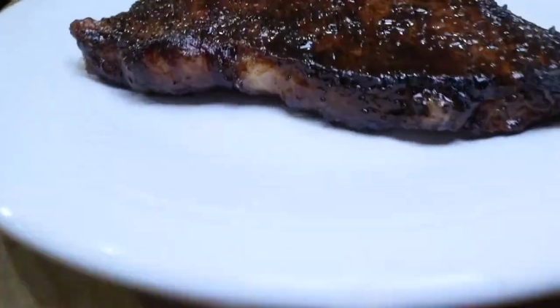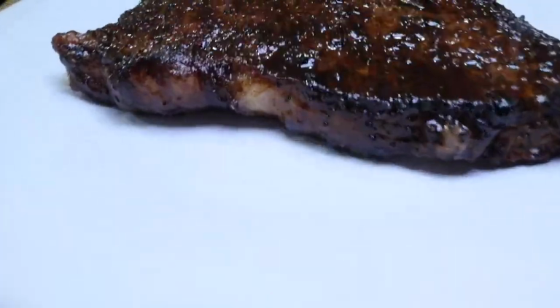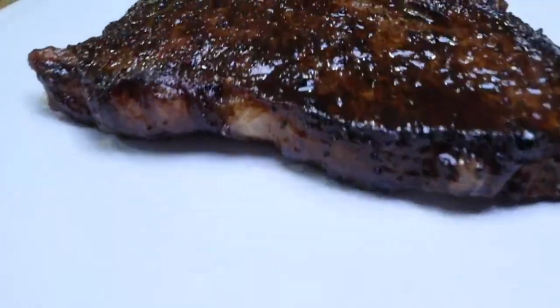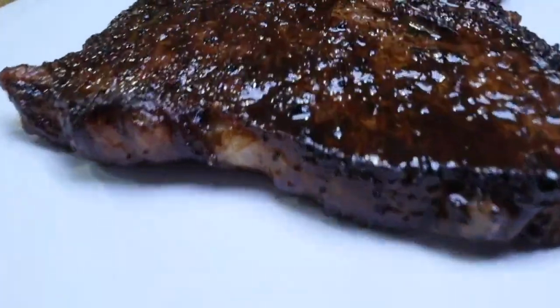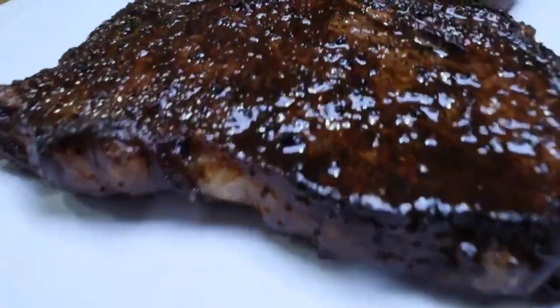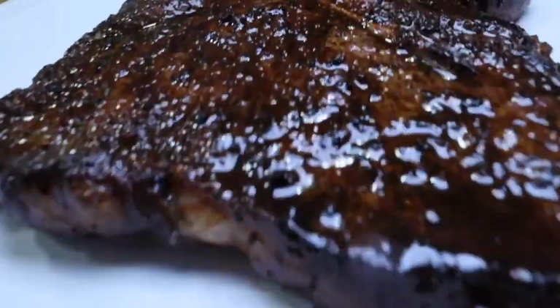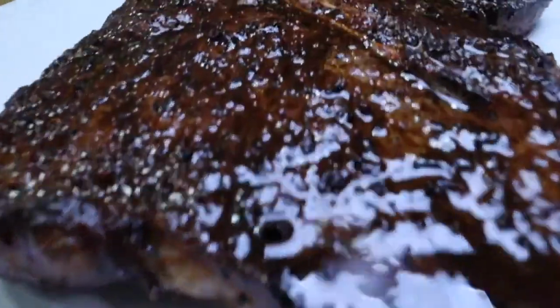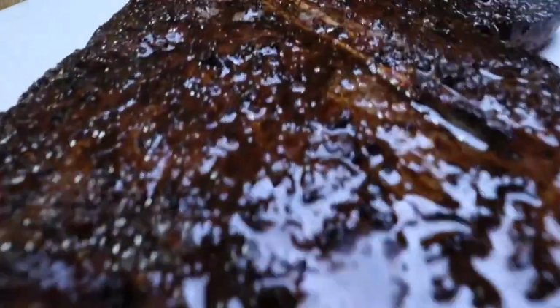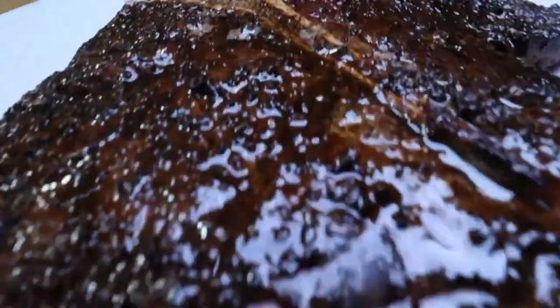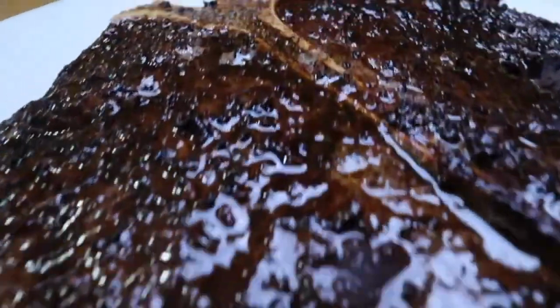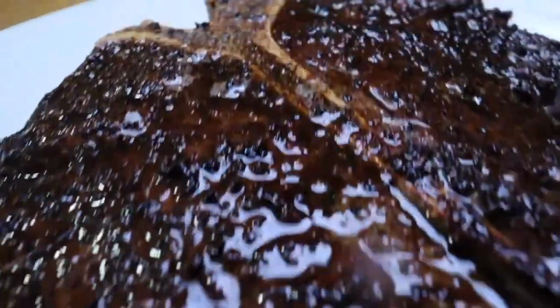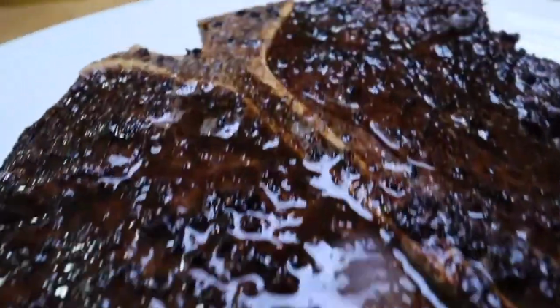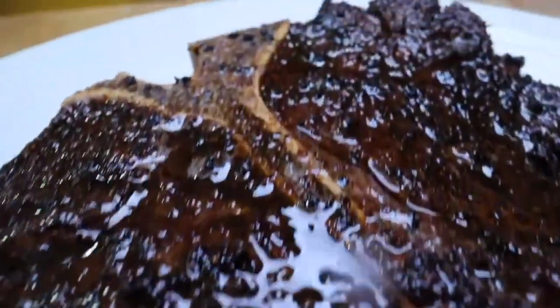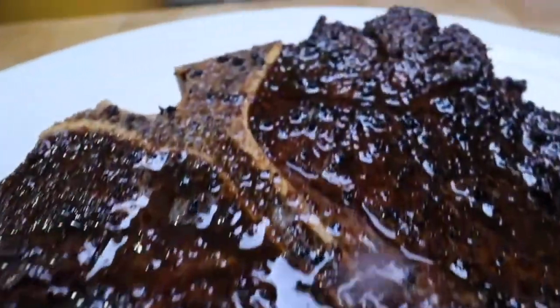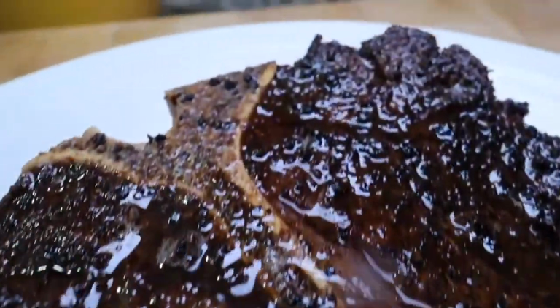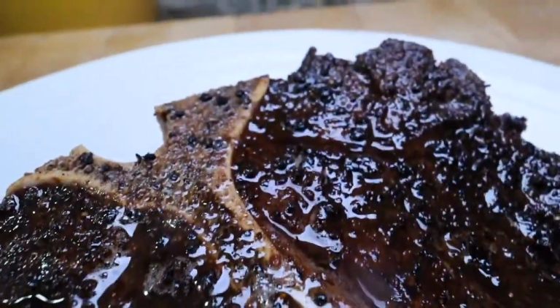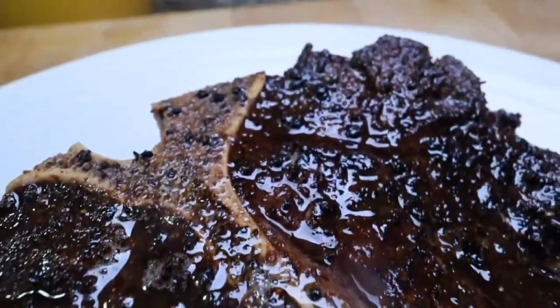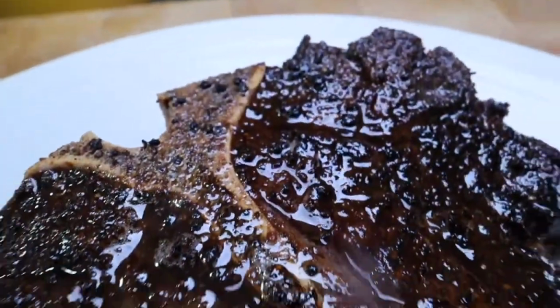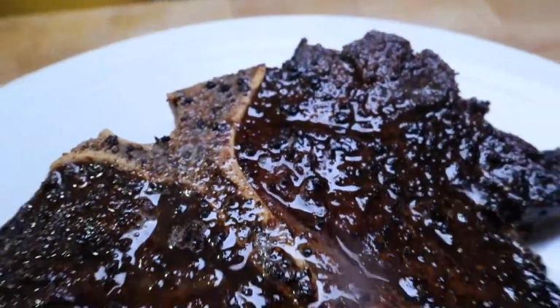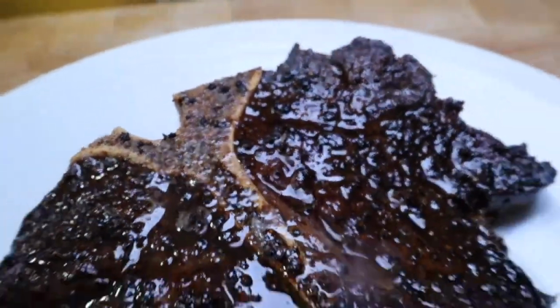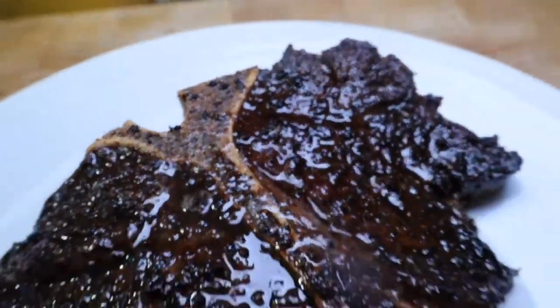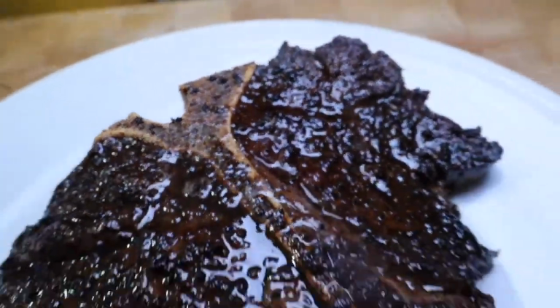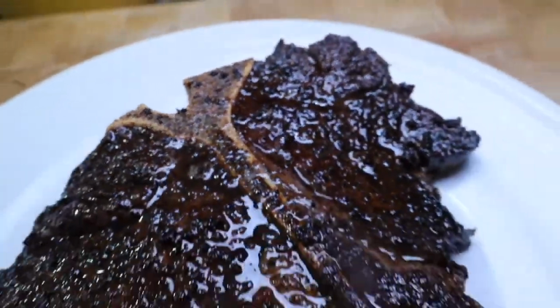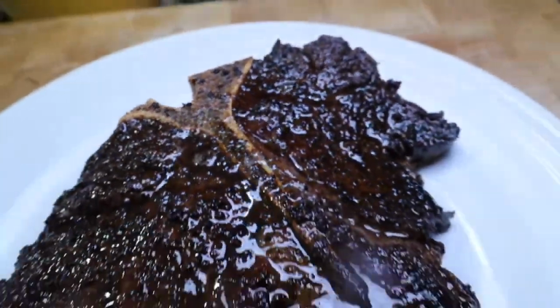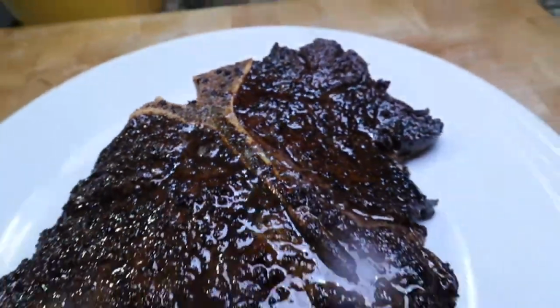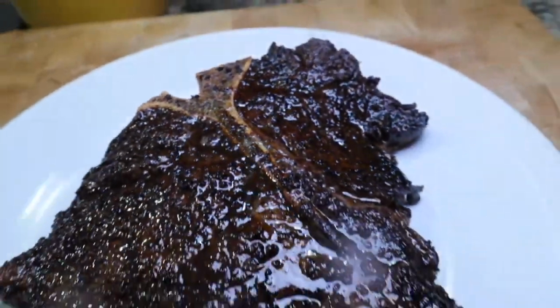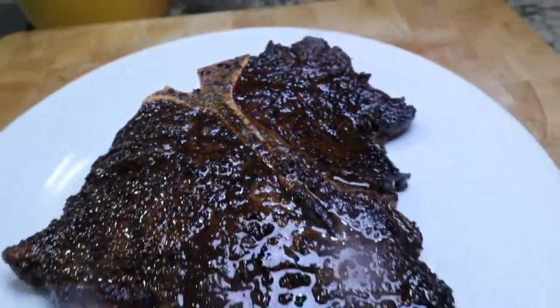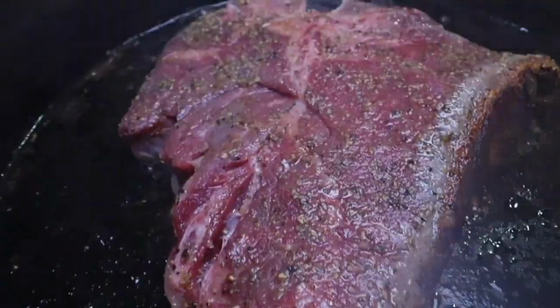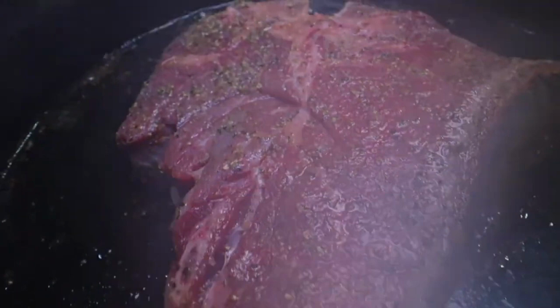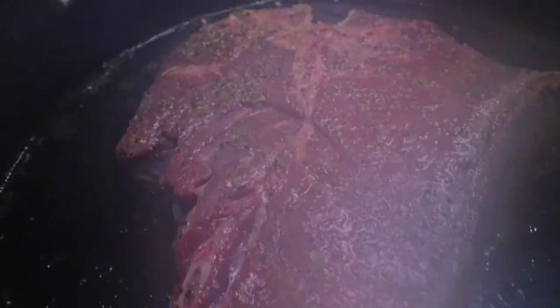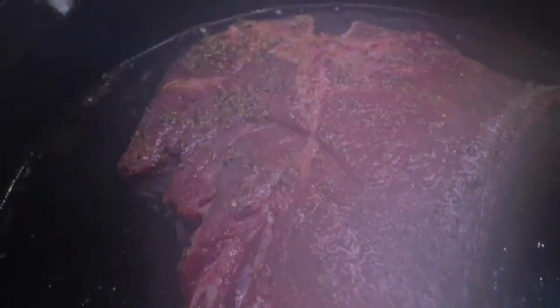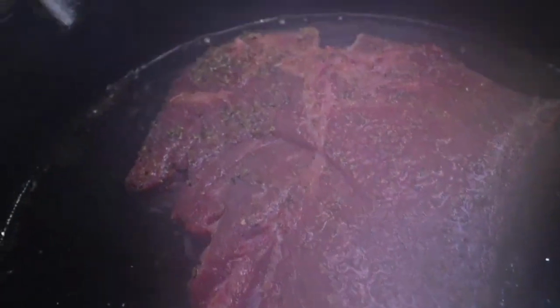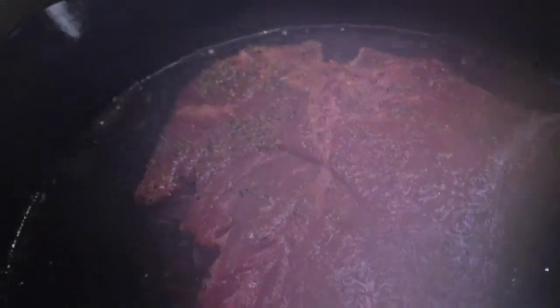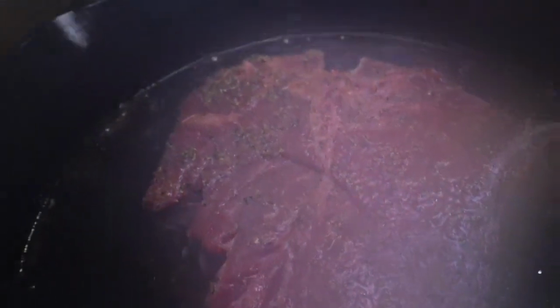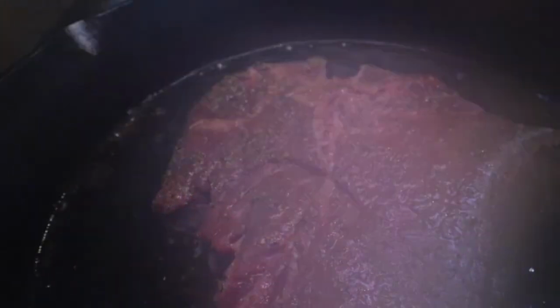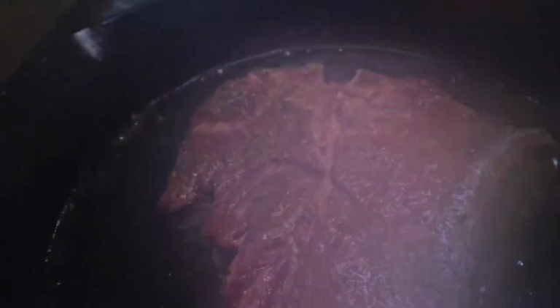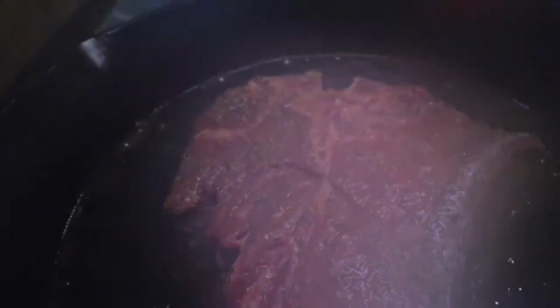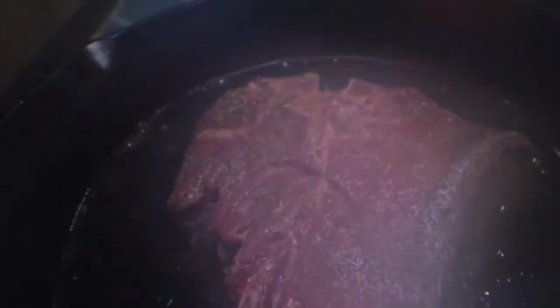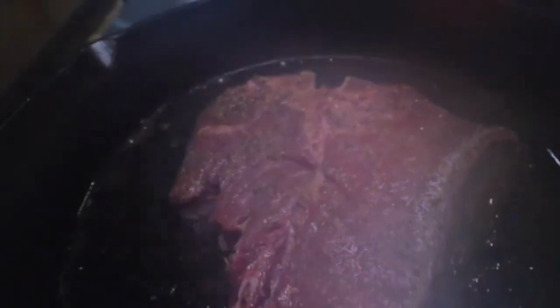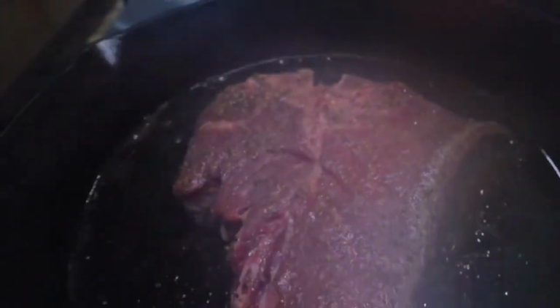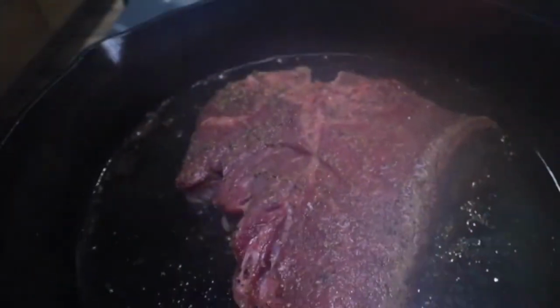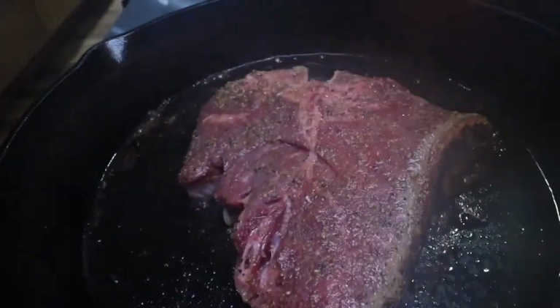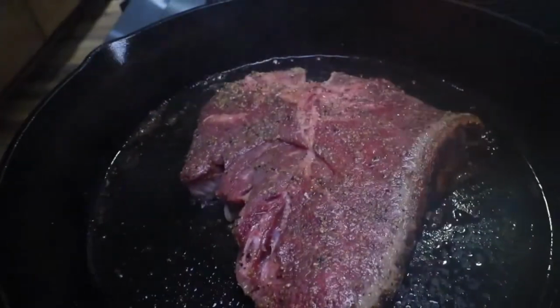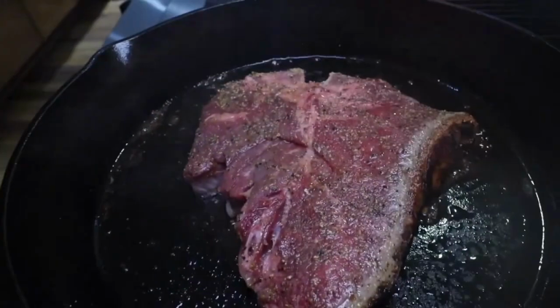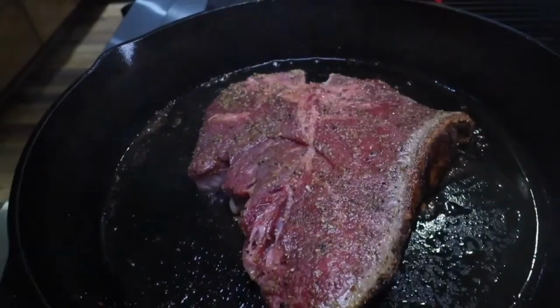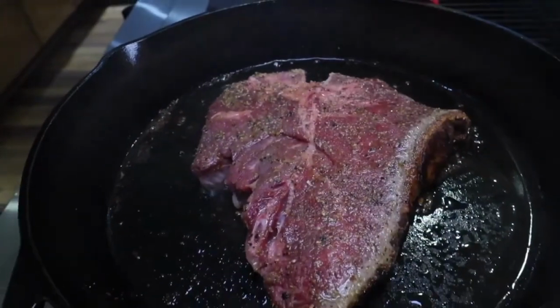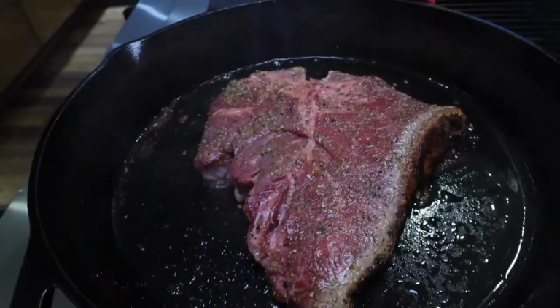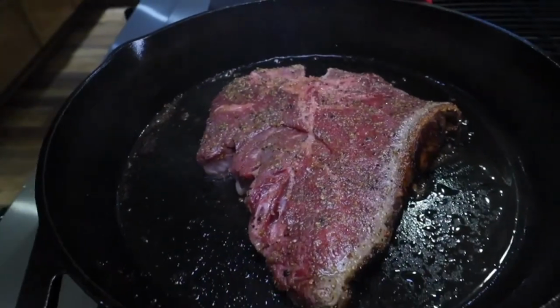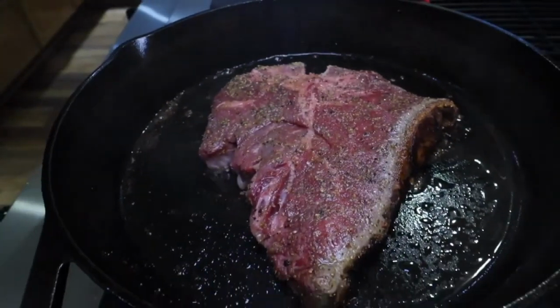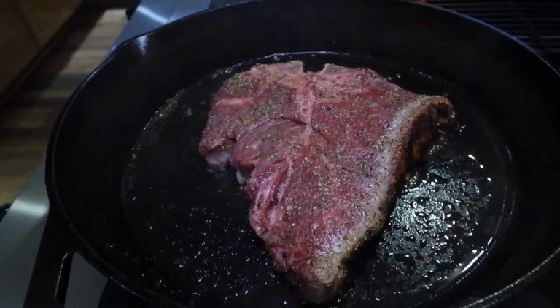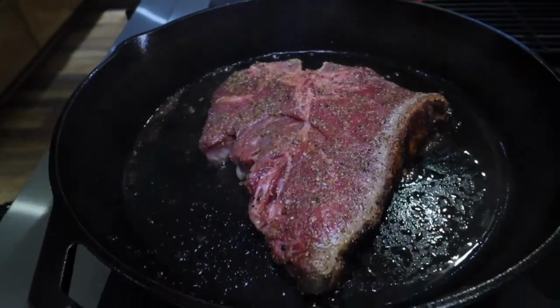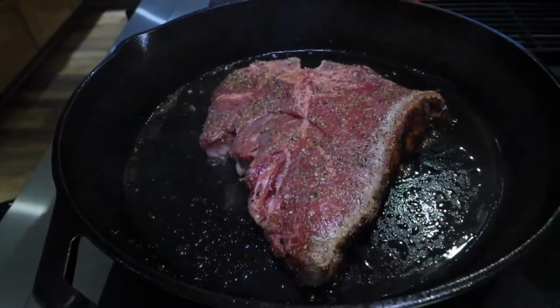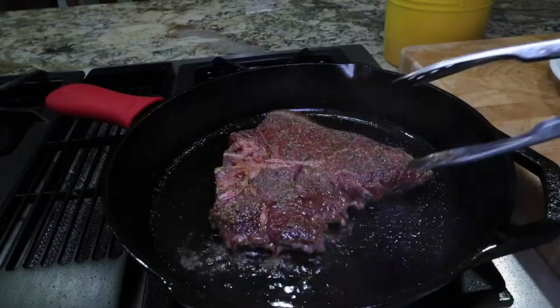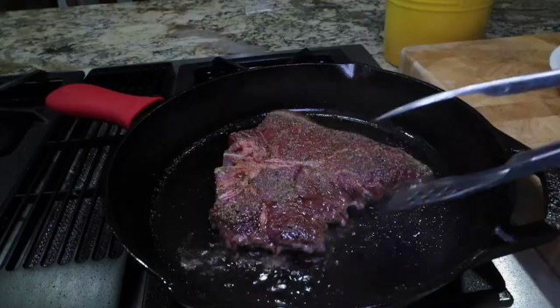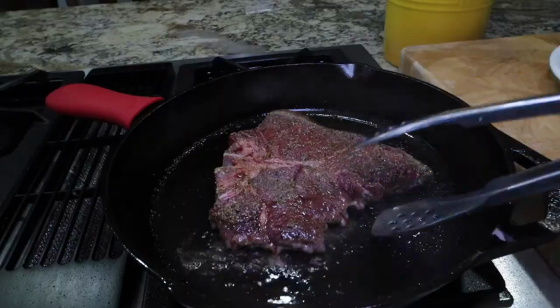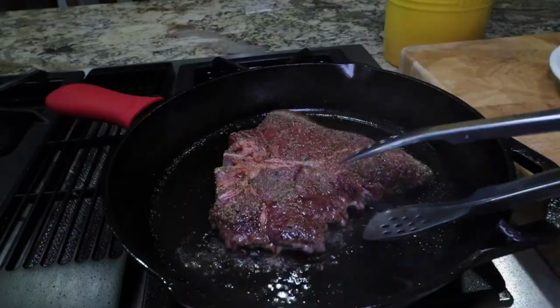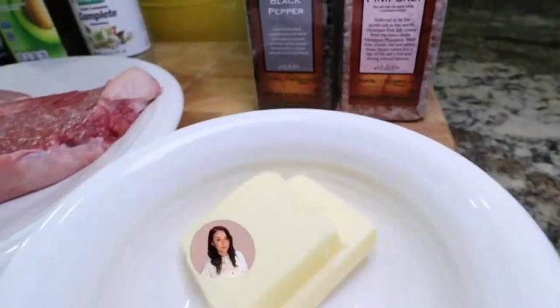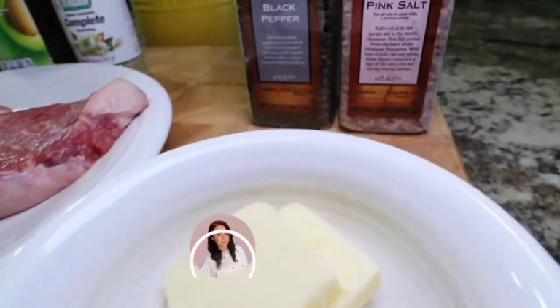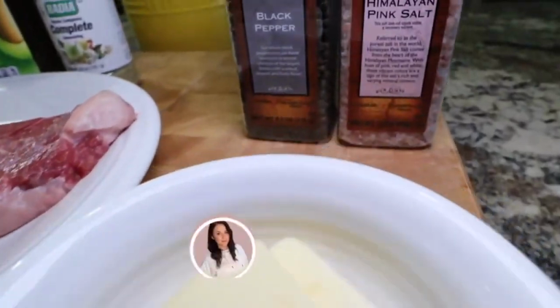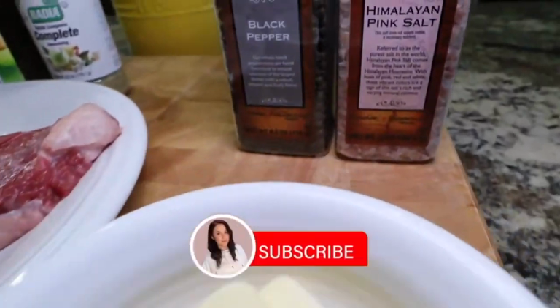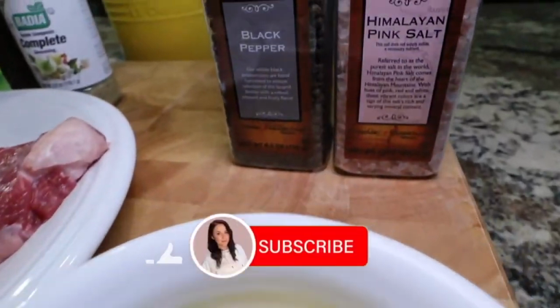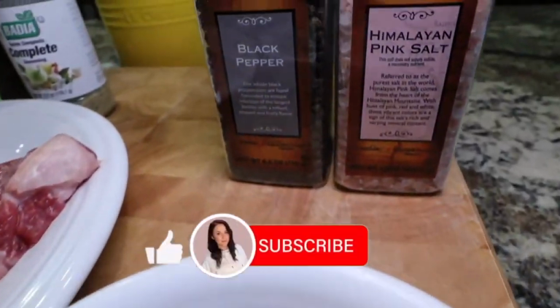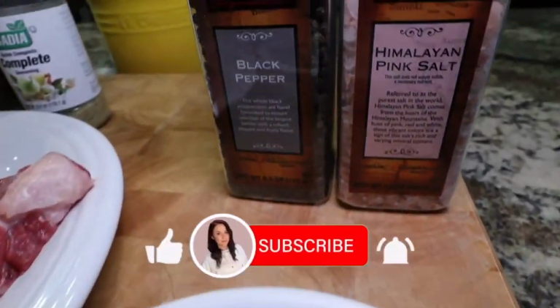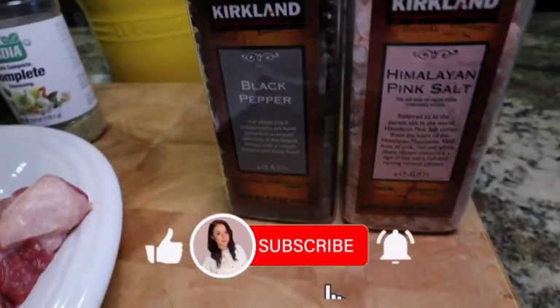Hey everybody, today I'm going to be showing you how to cook a steak on cast iron that will turn out perfectly done, tender, and juicy.